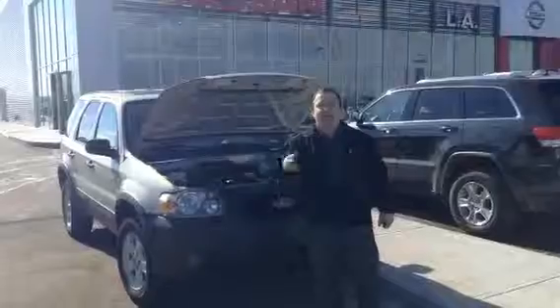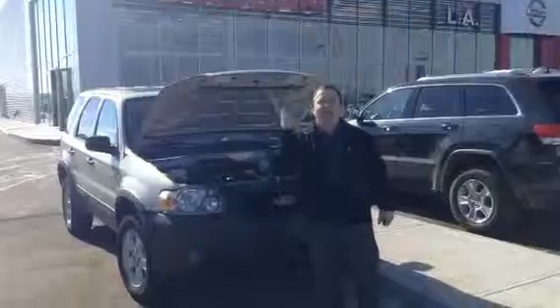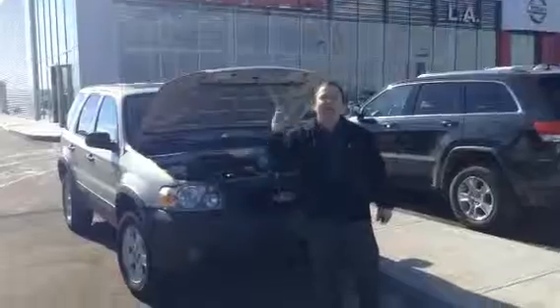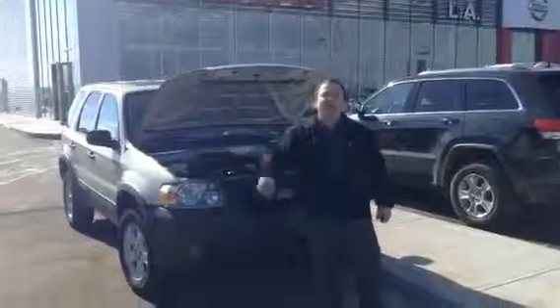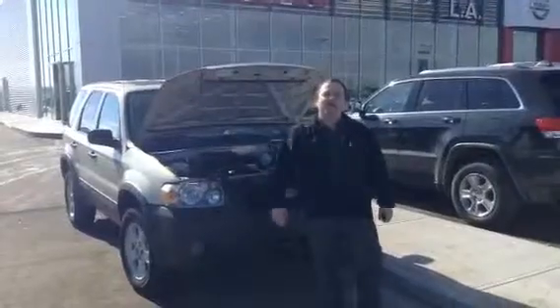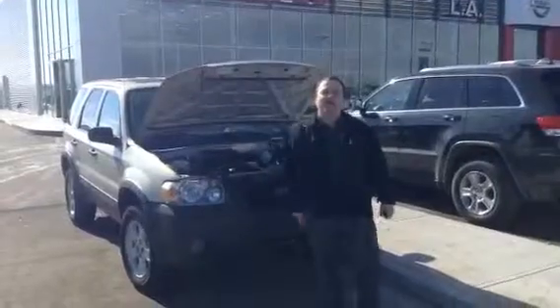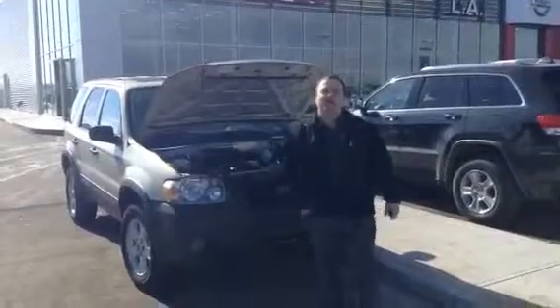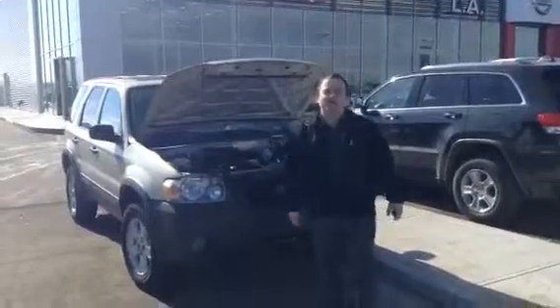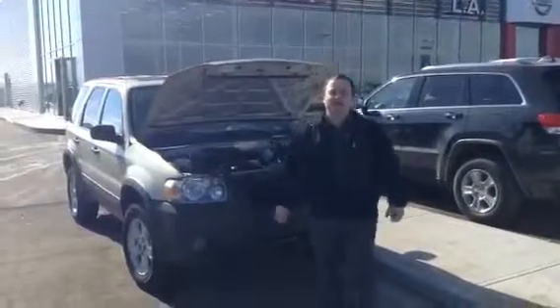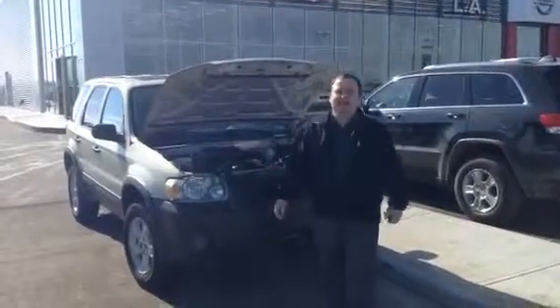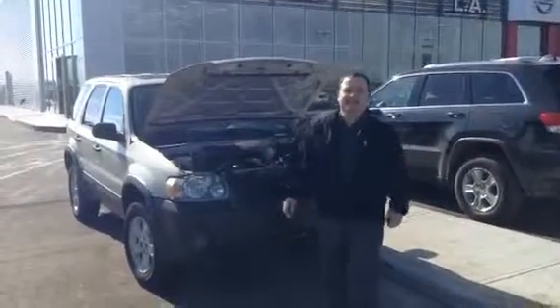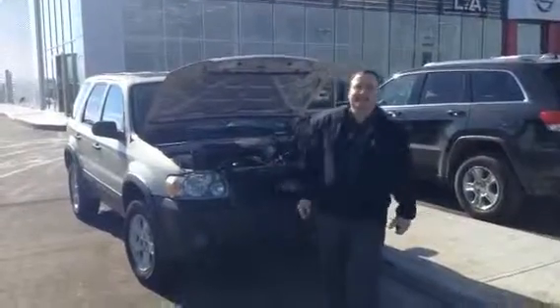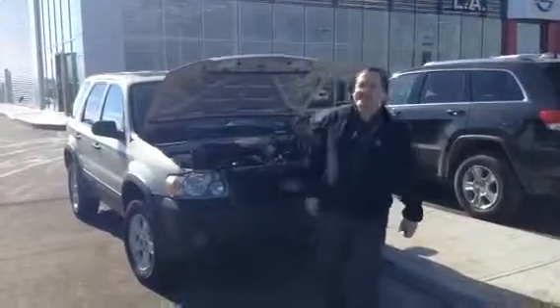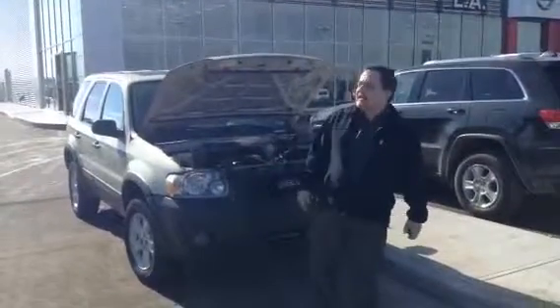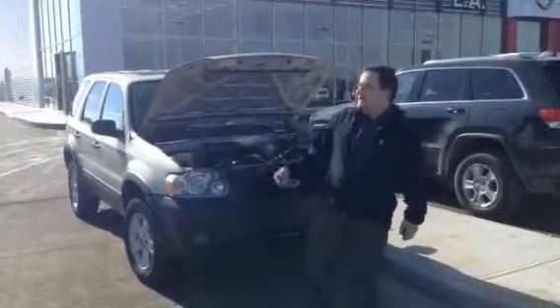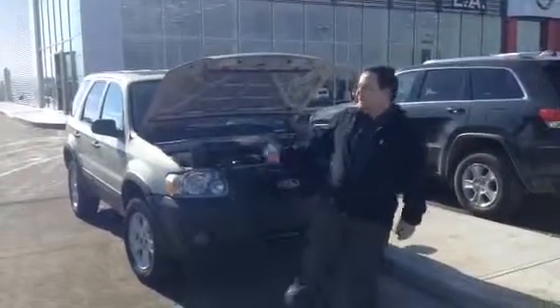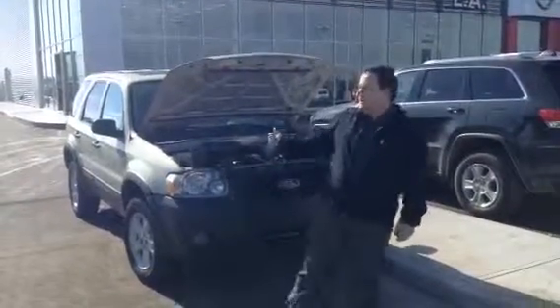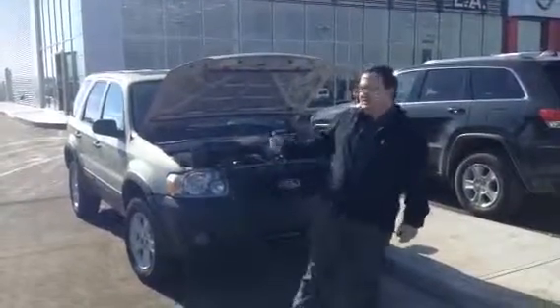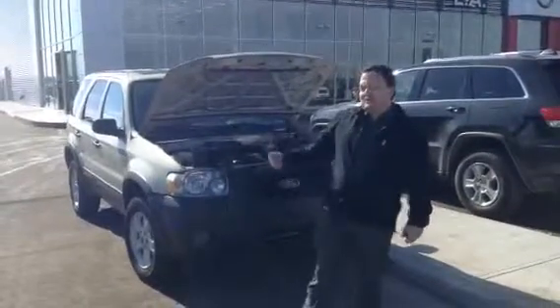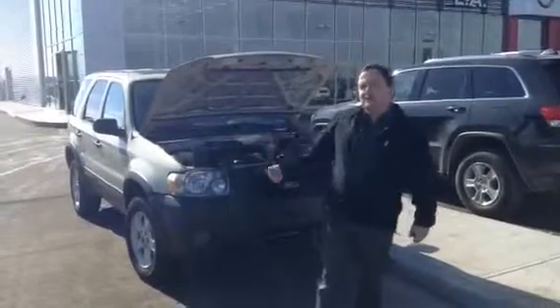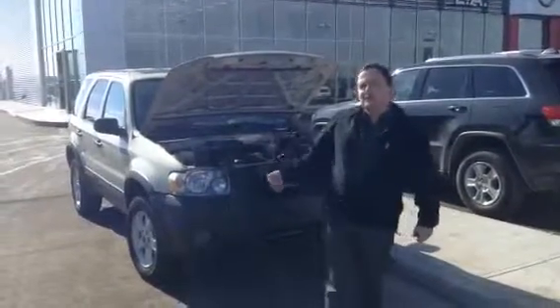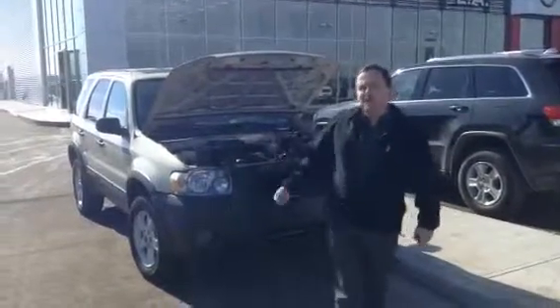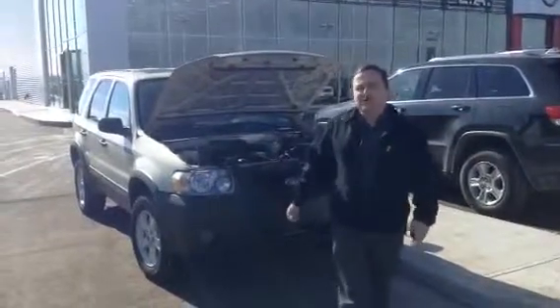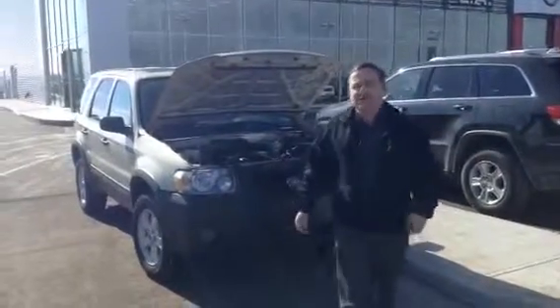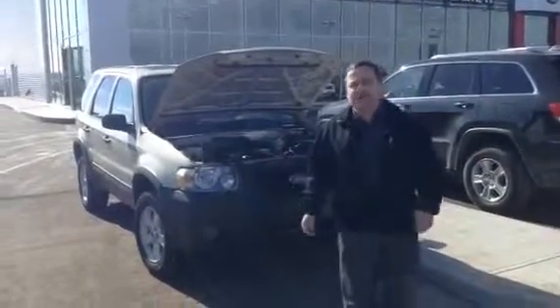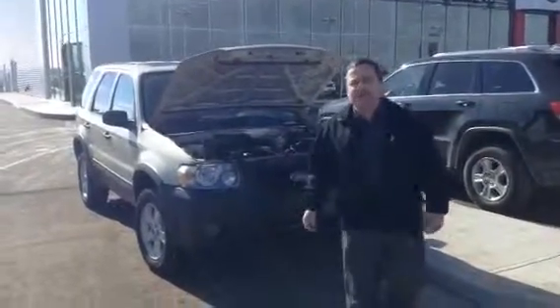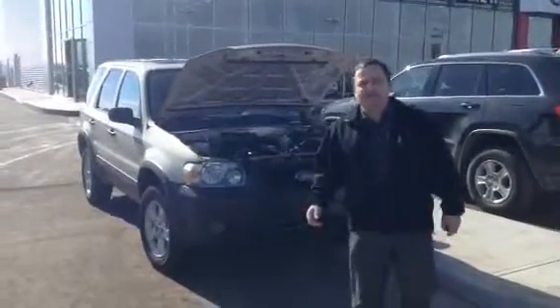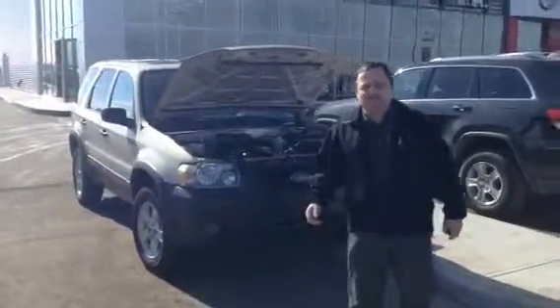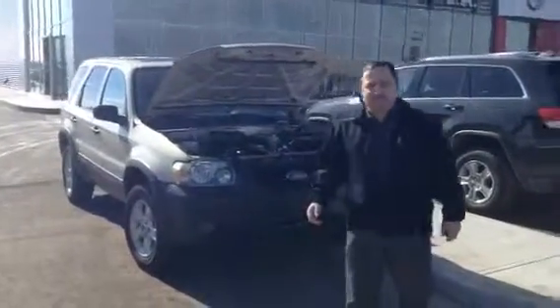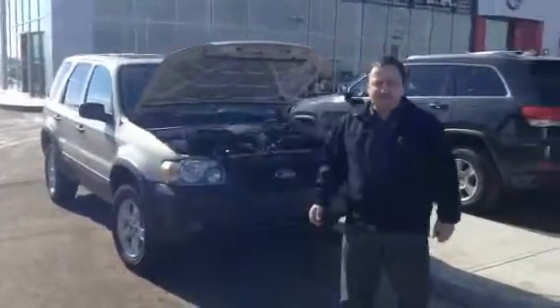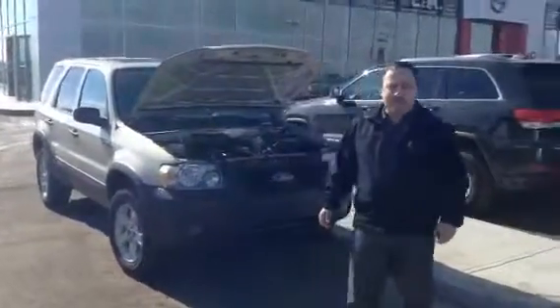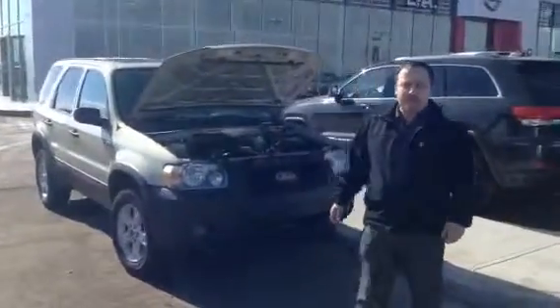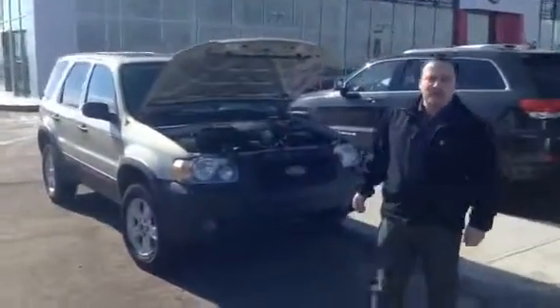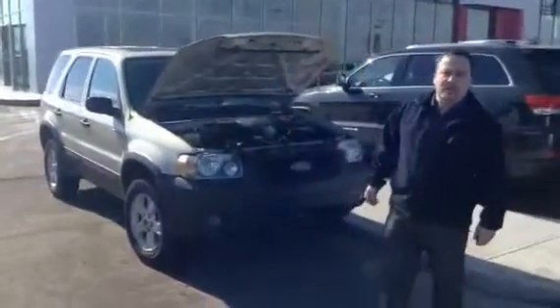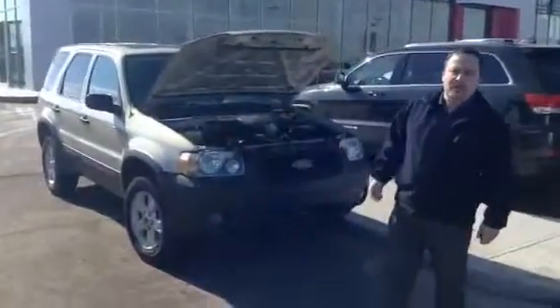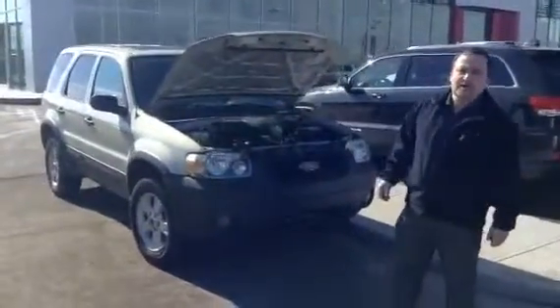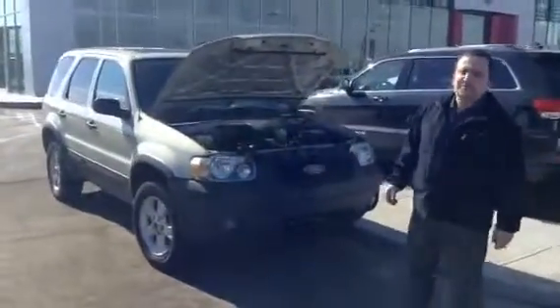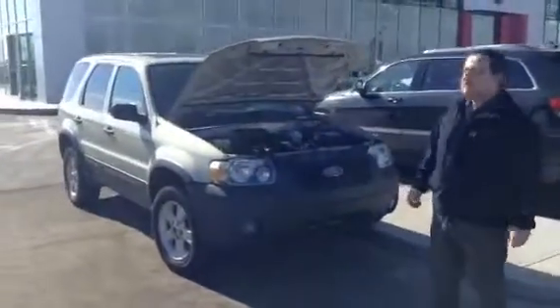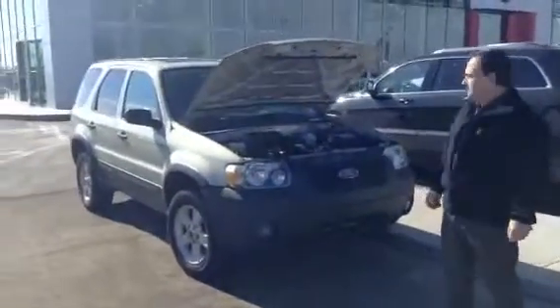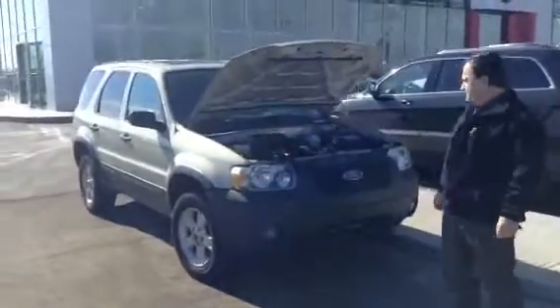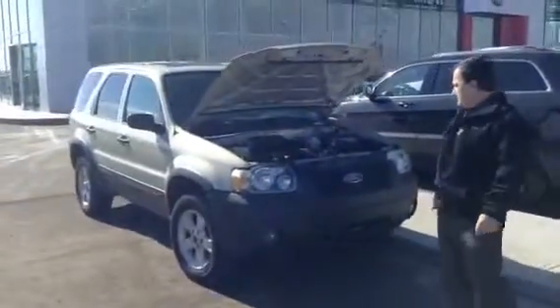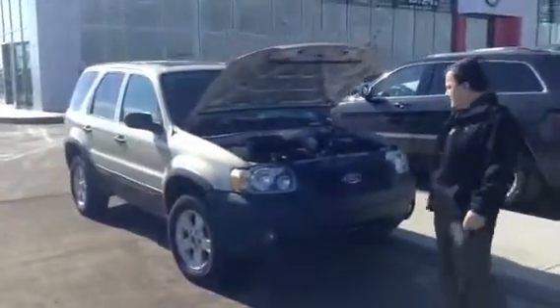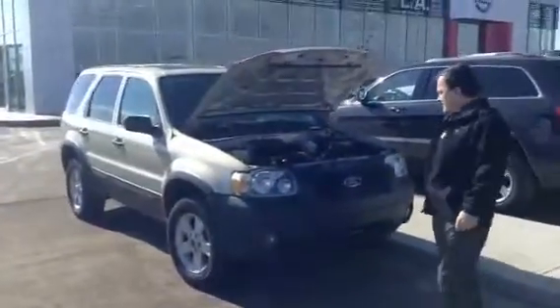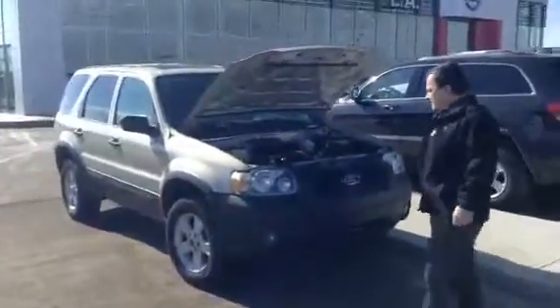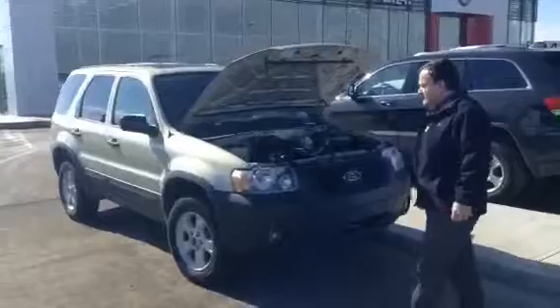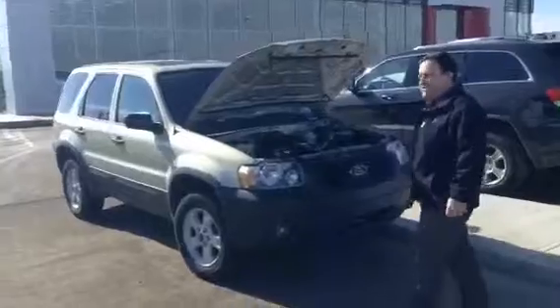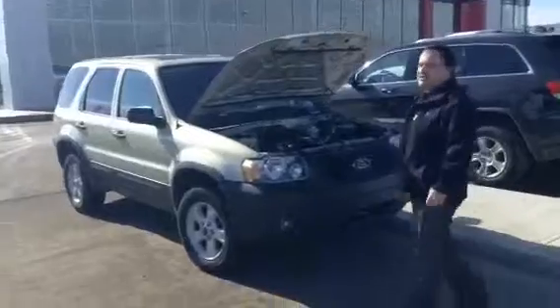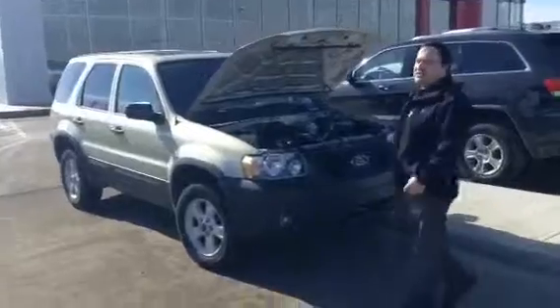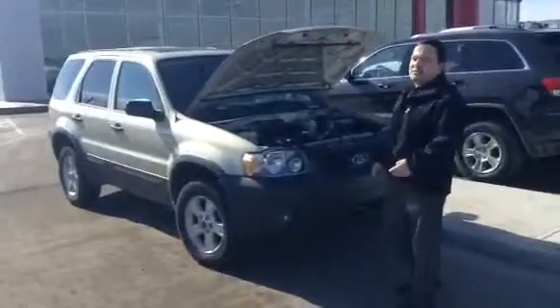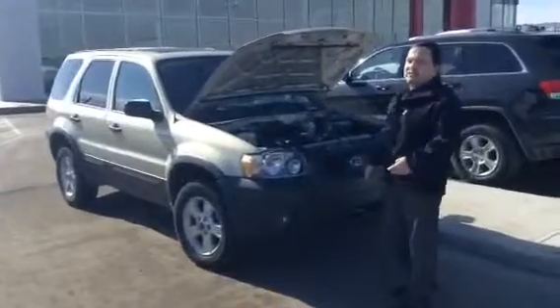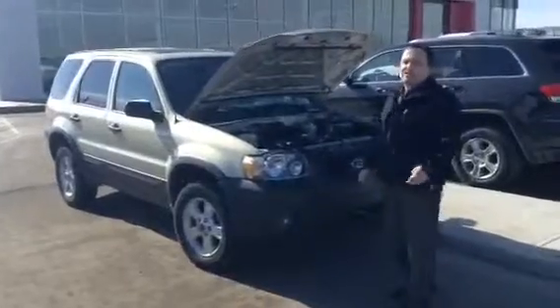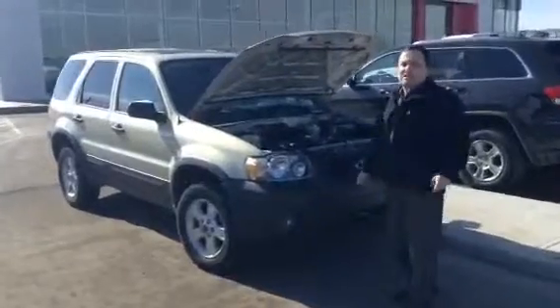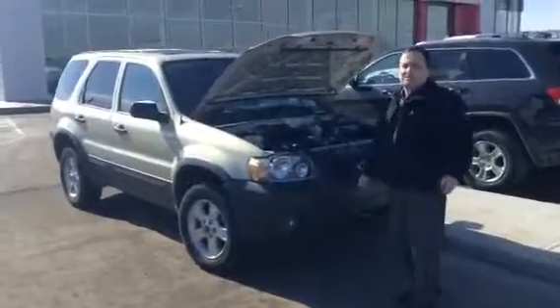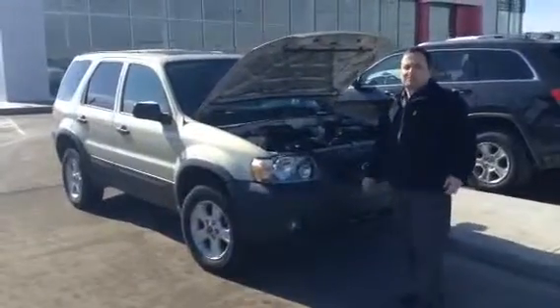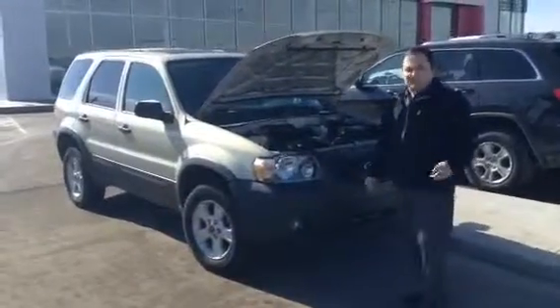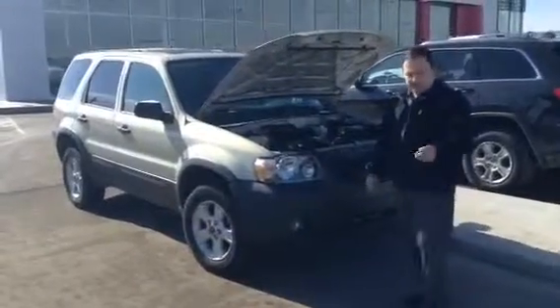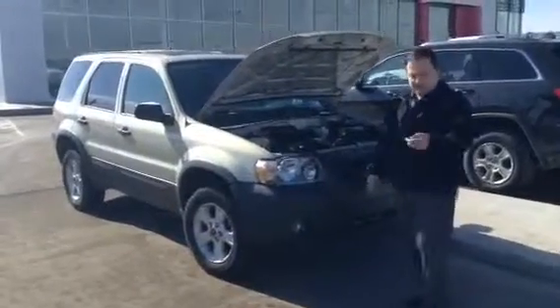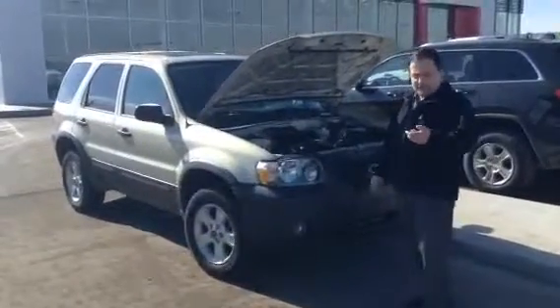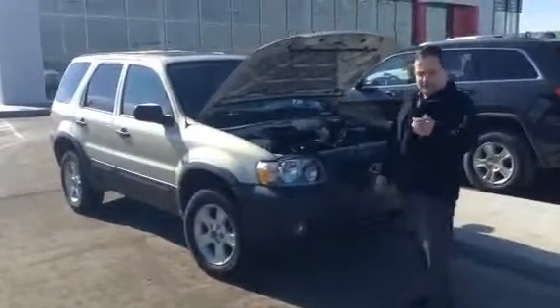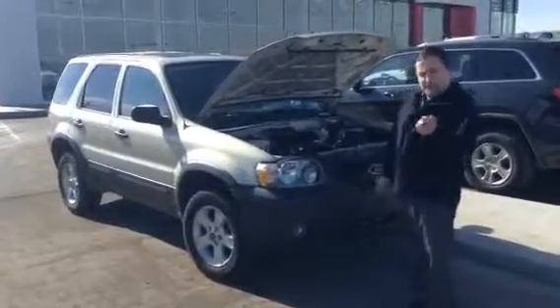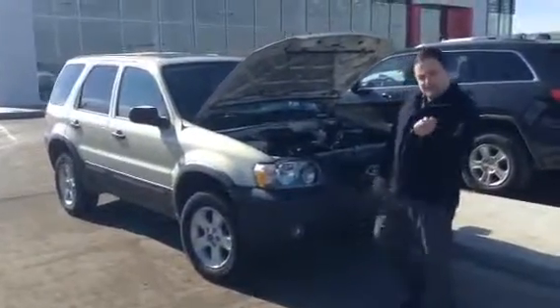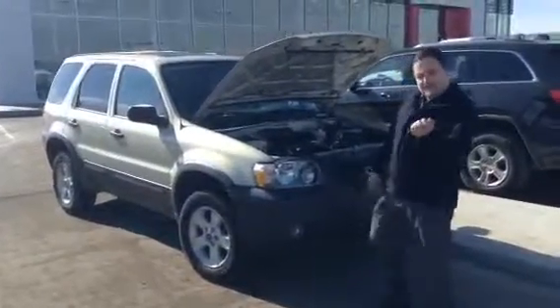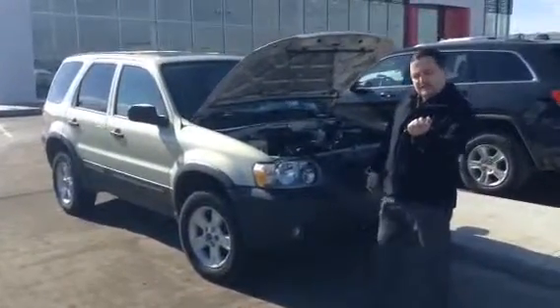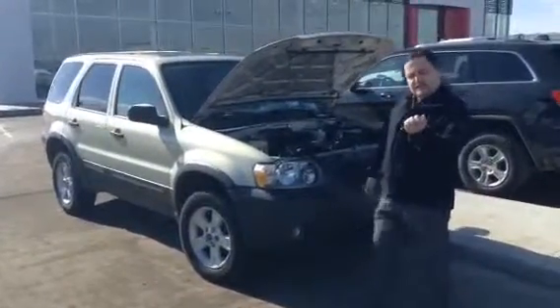Hey, it's Shawn here at LA Nissan. Here's the 2006 Escape you inquired about. This thing's in great shape, especially for a 2006.